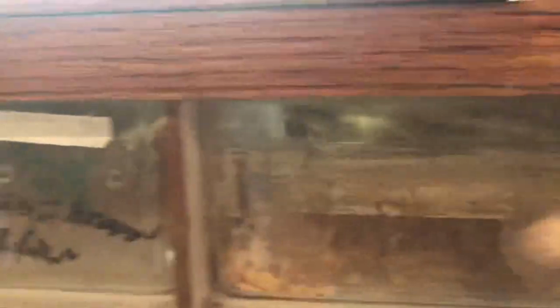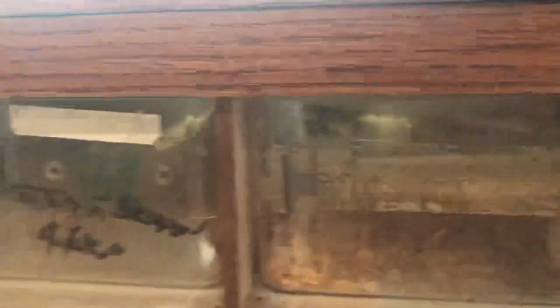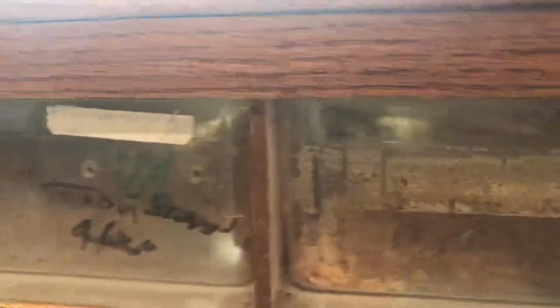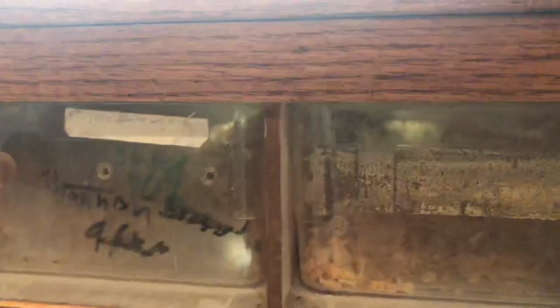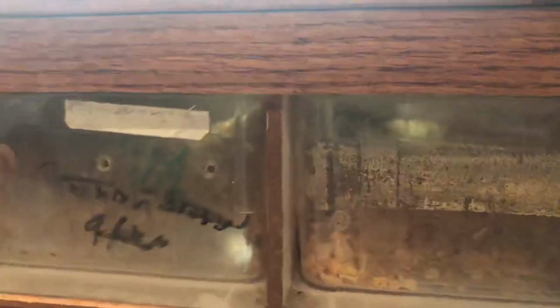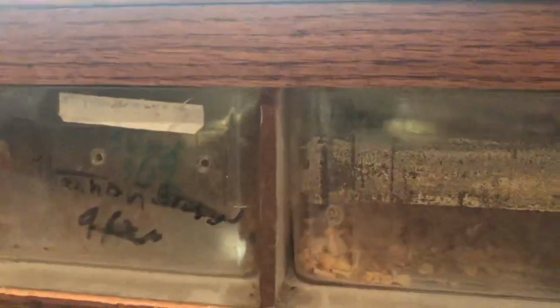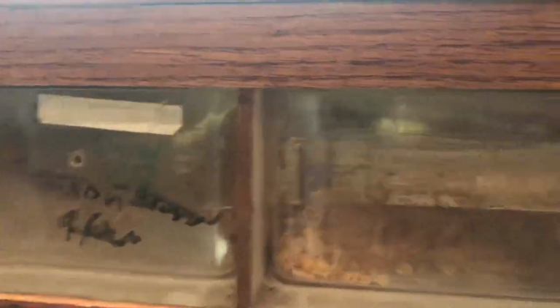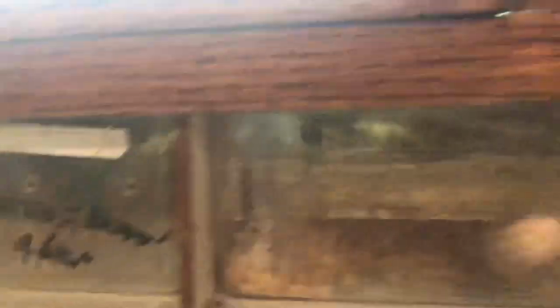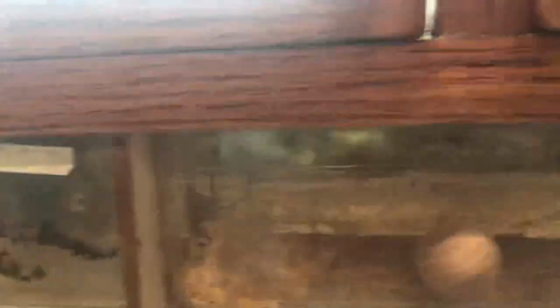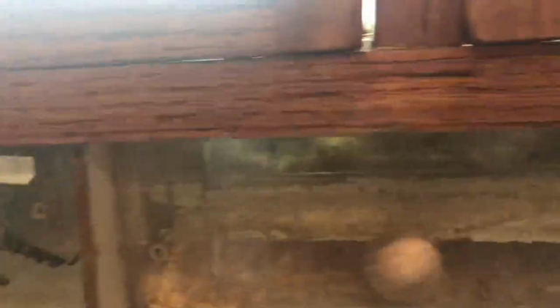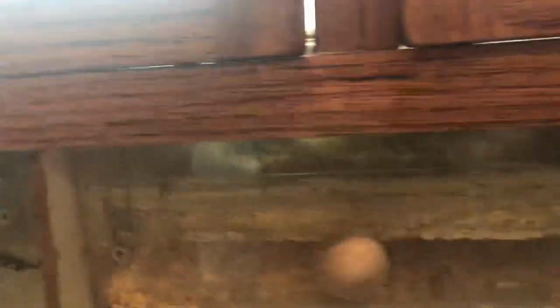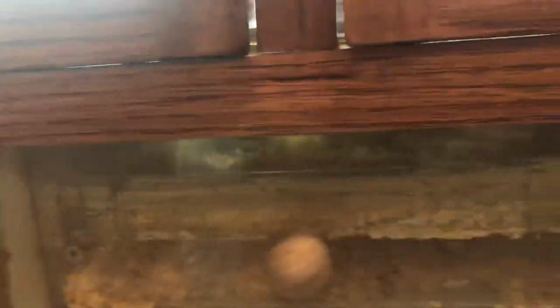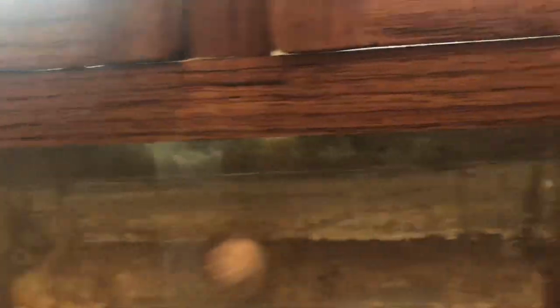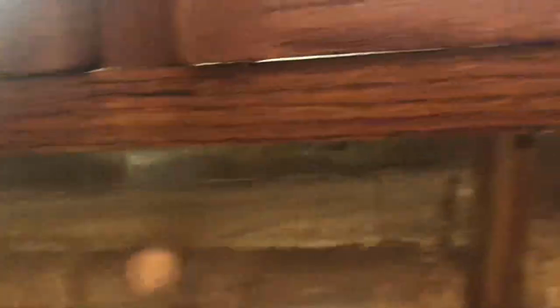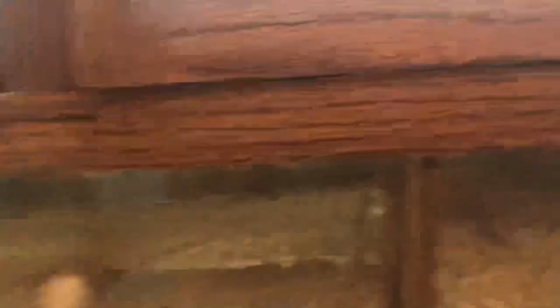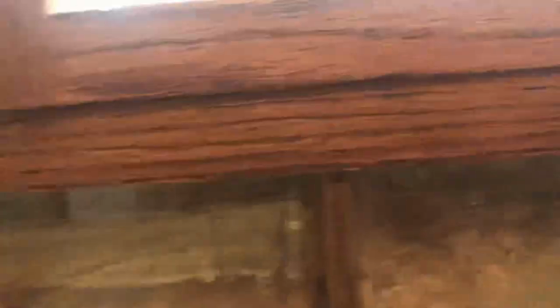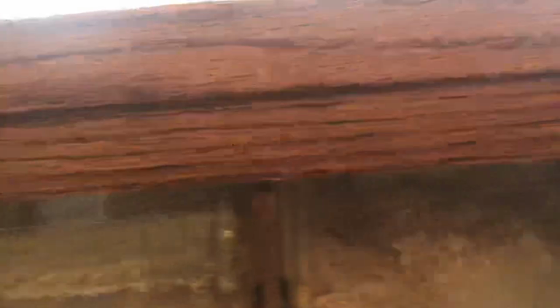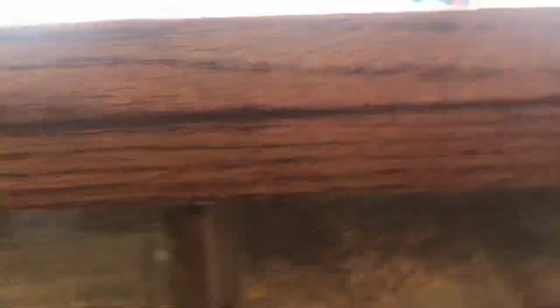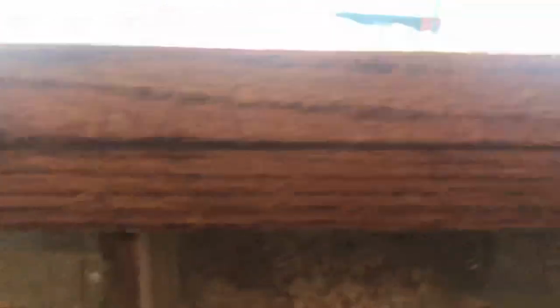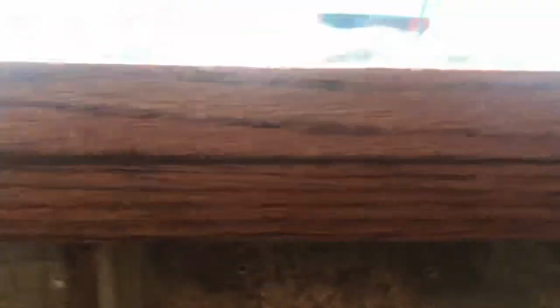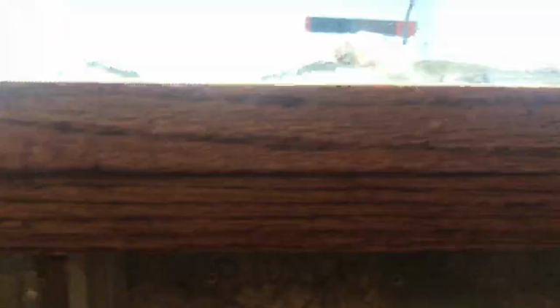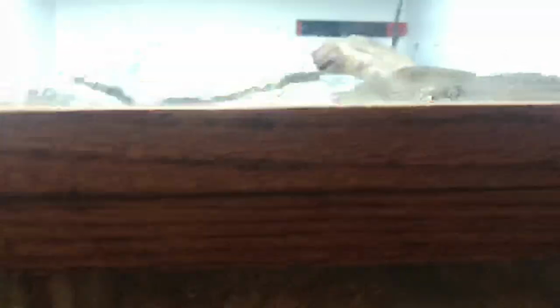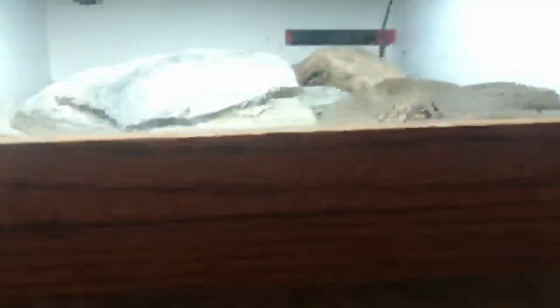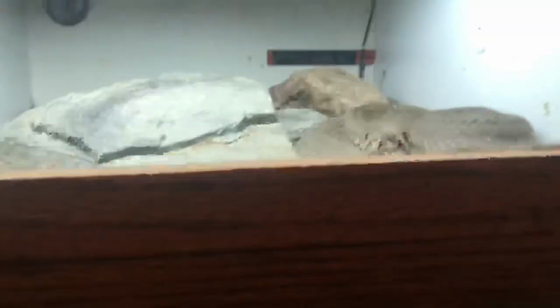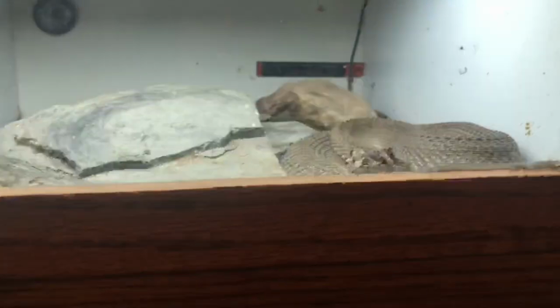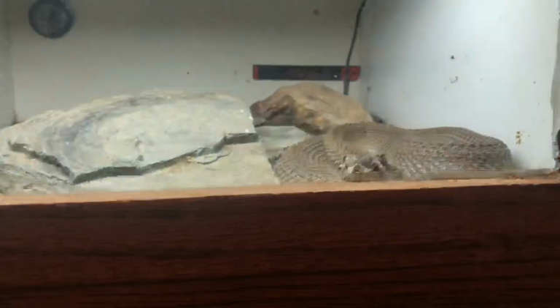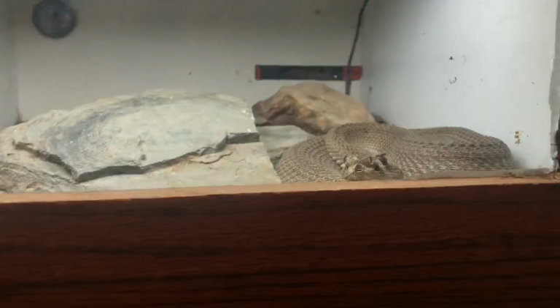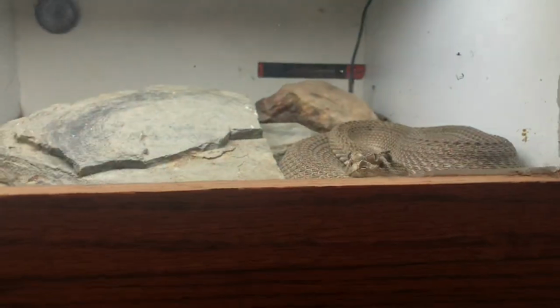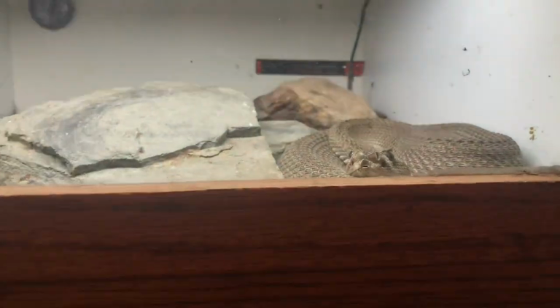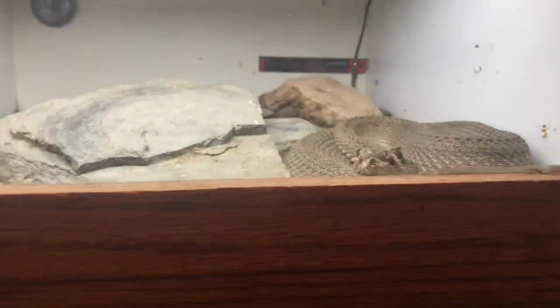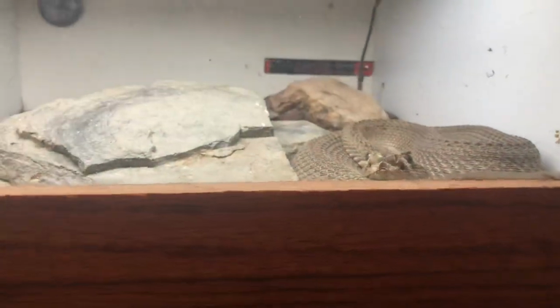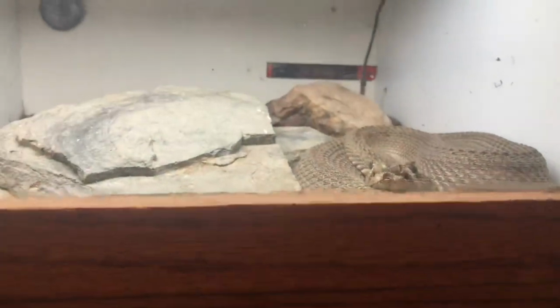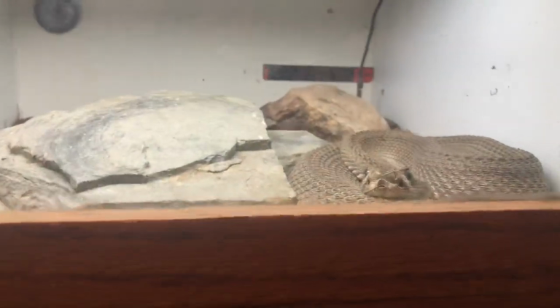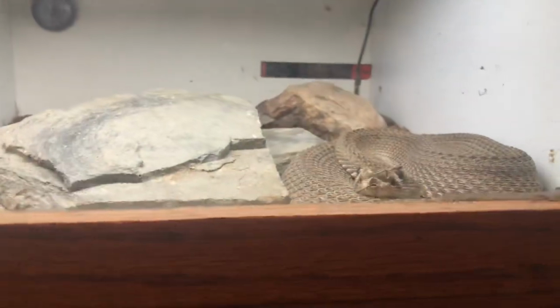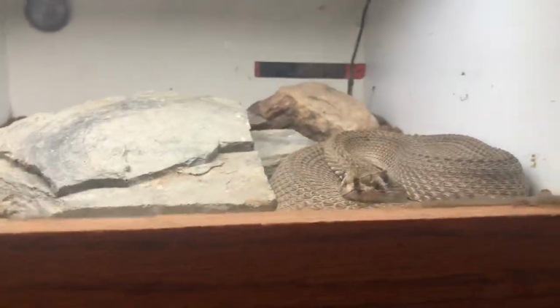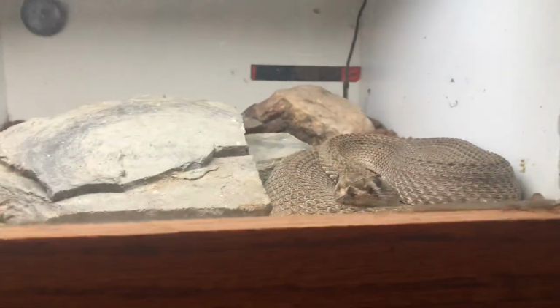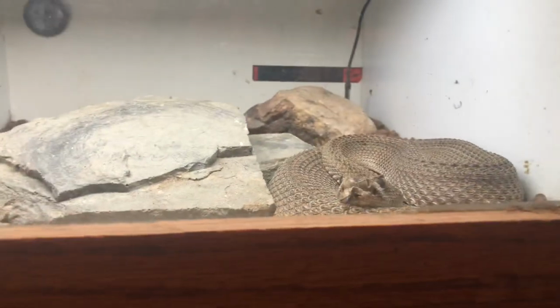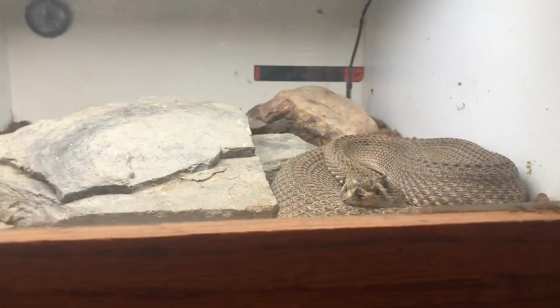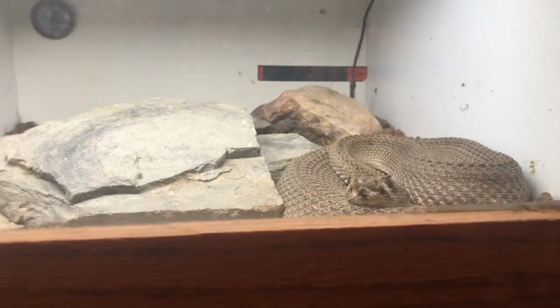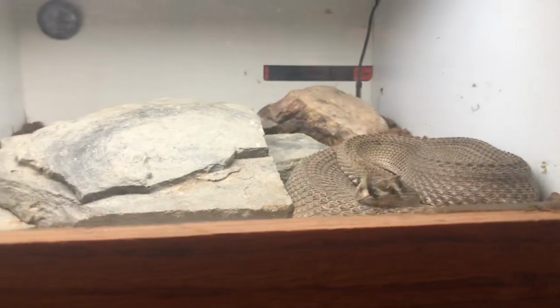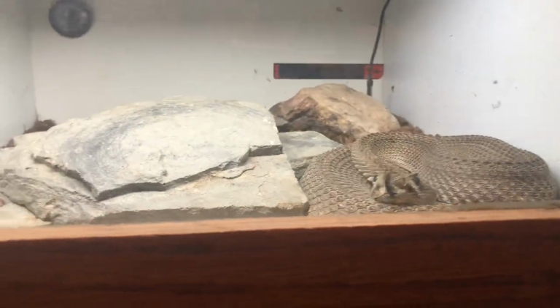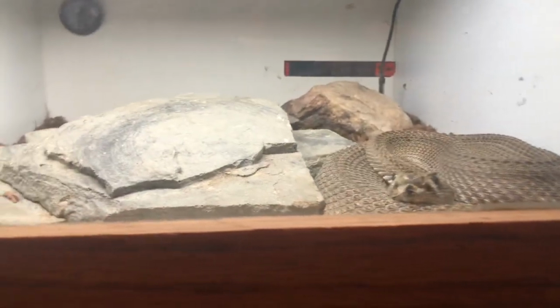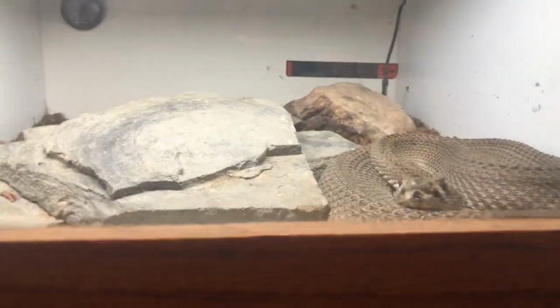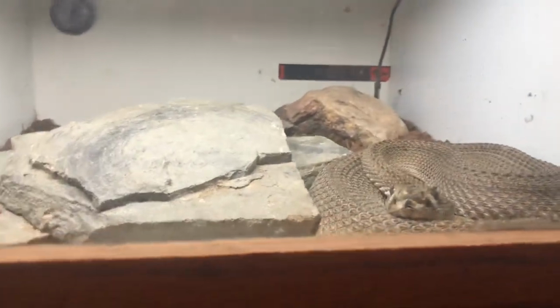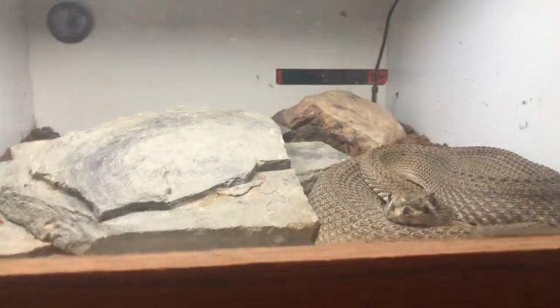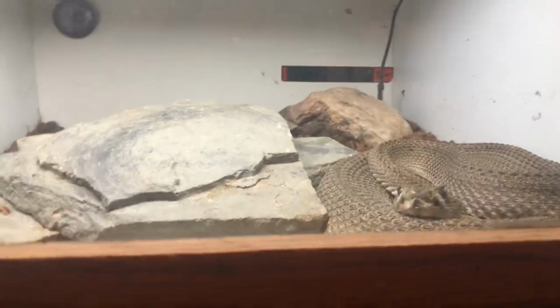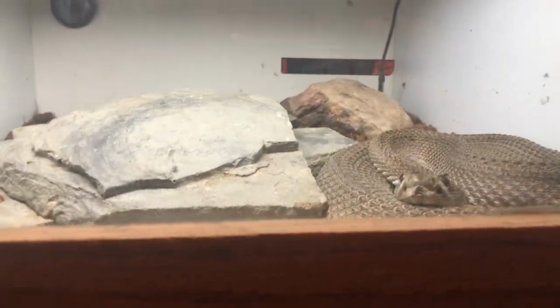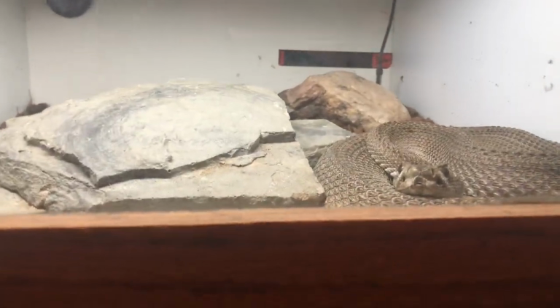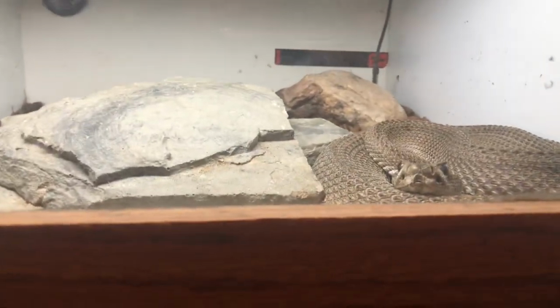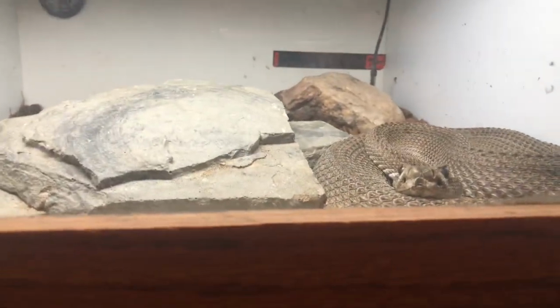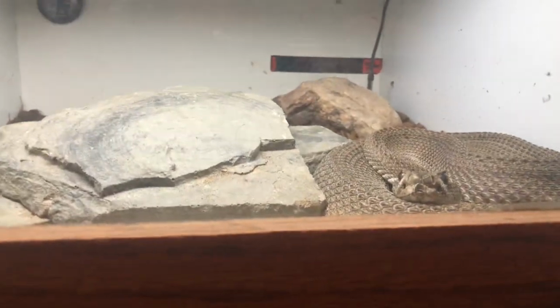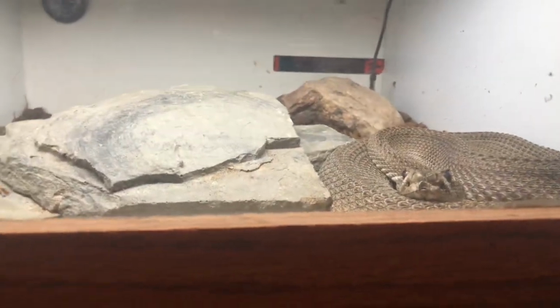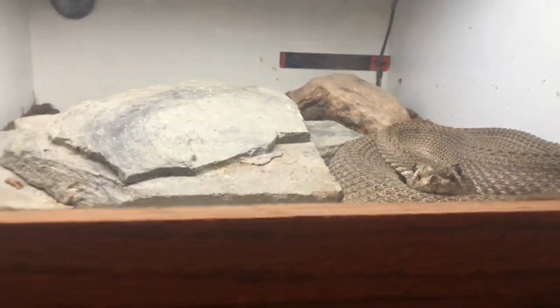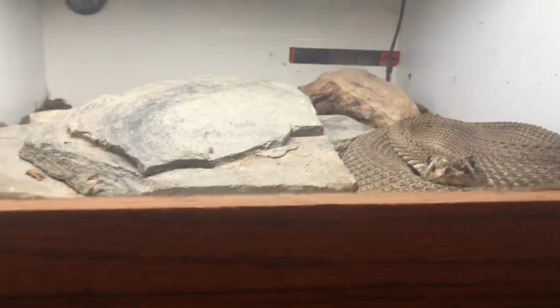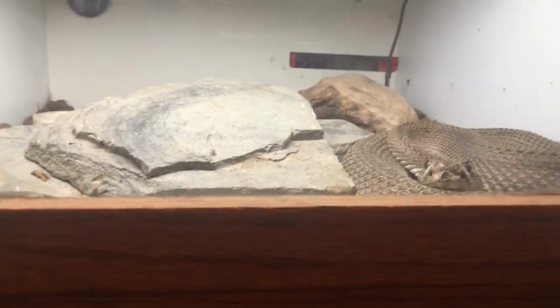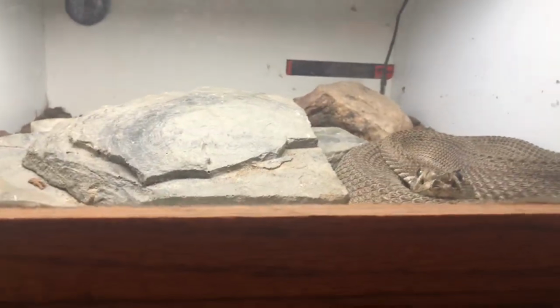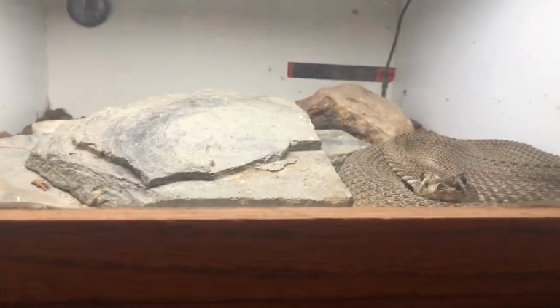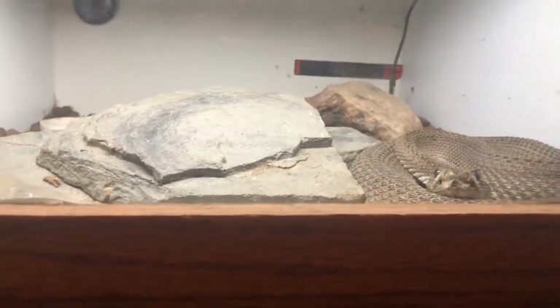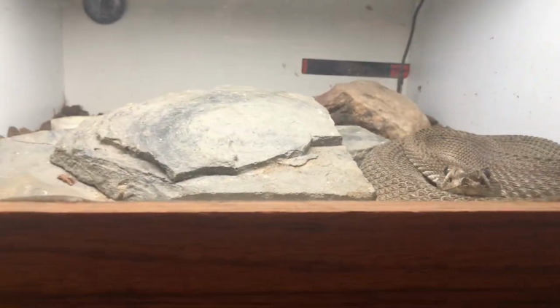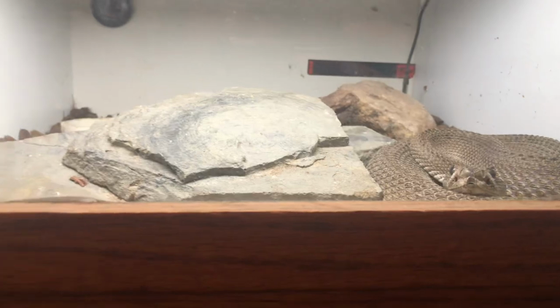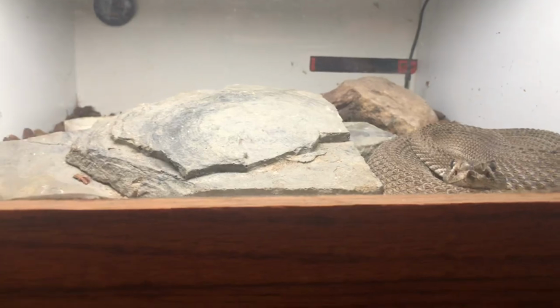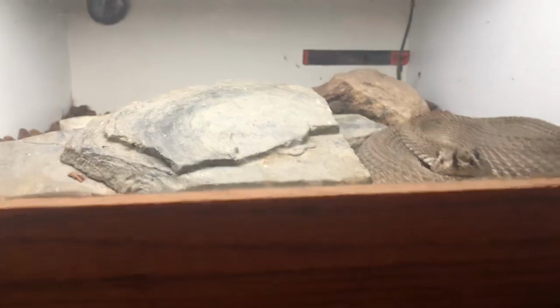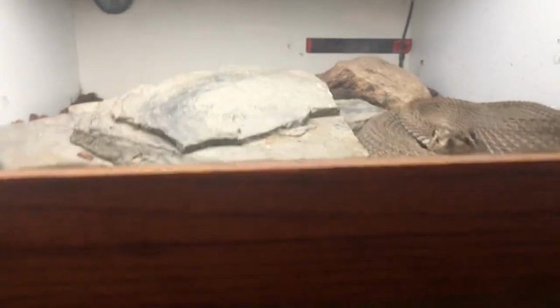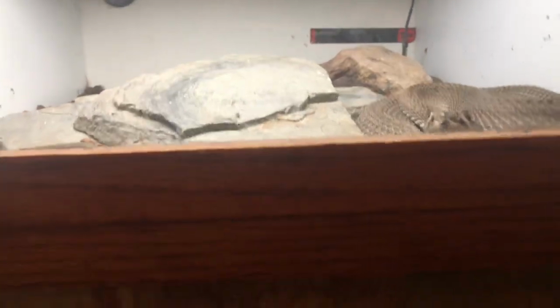During the winter when I decide to brumate them, I just turn everything off. They stay in there and I cover it up.